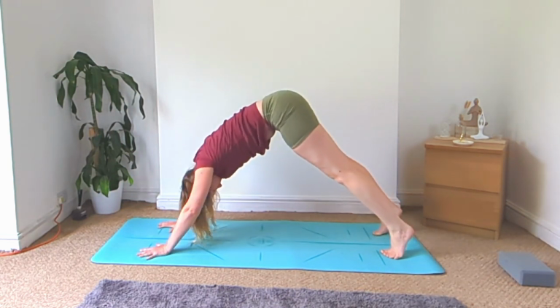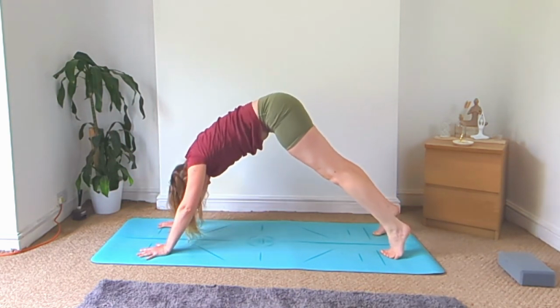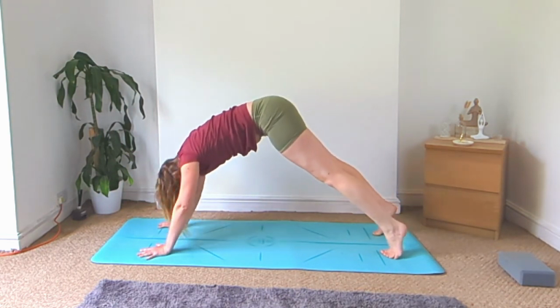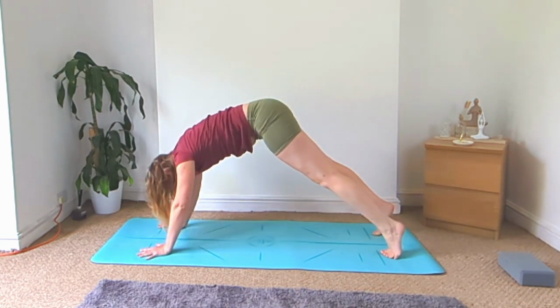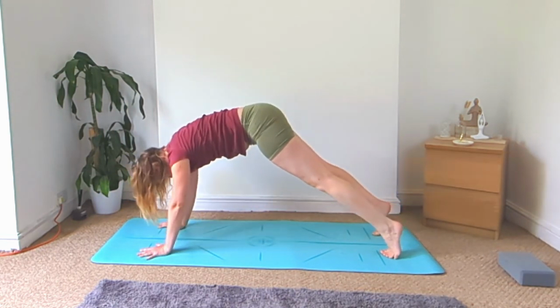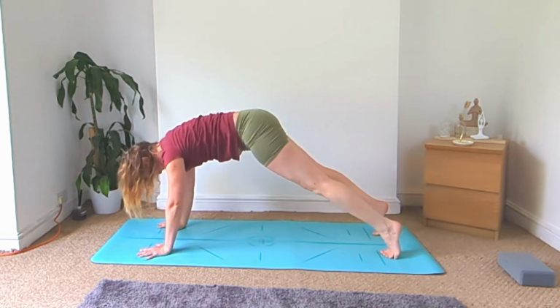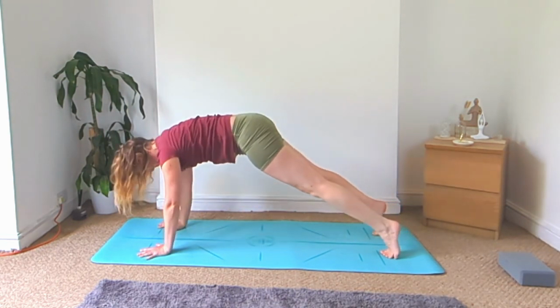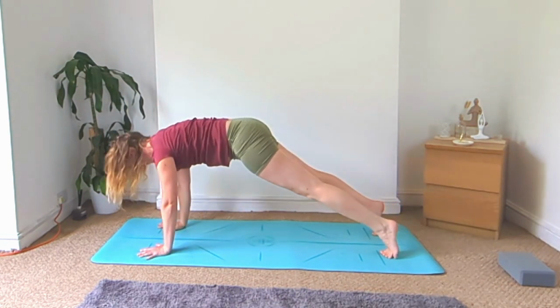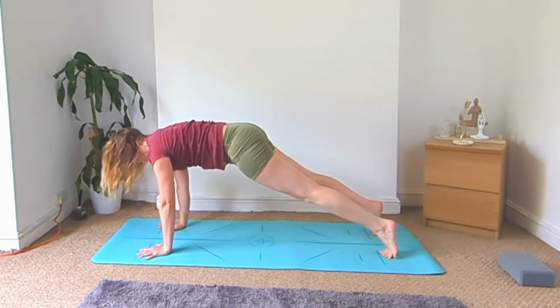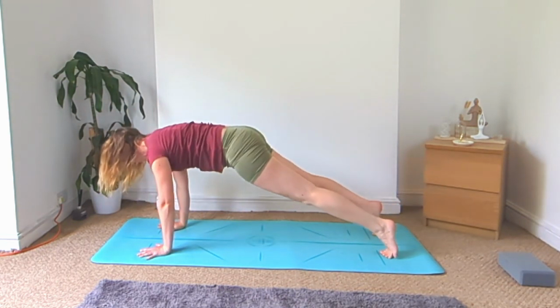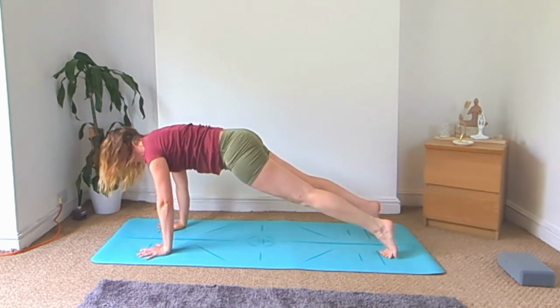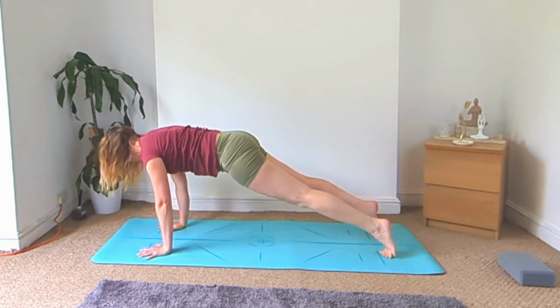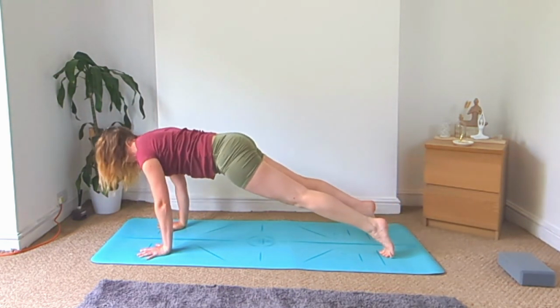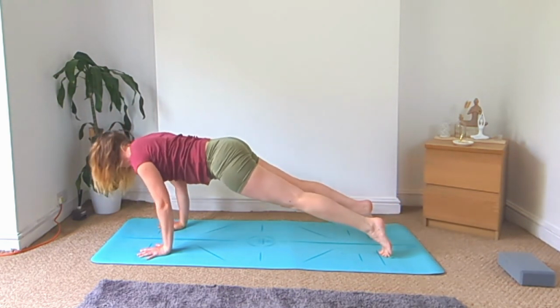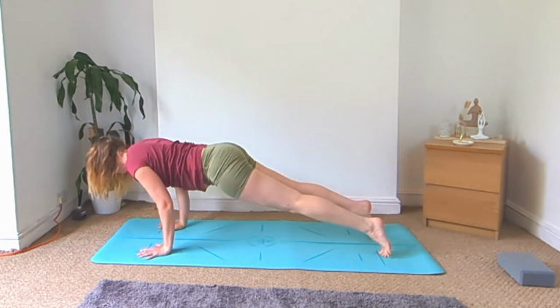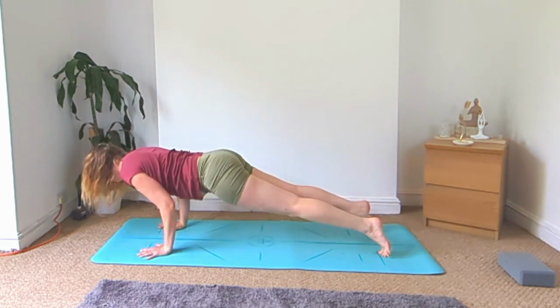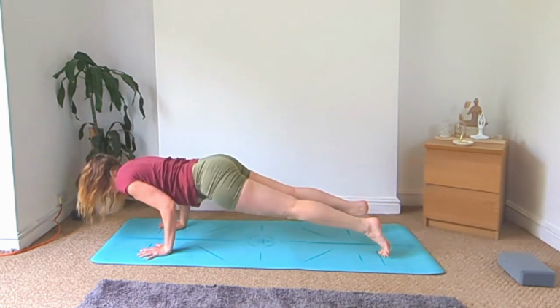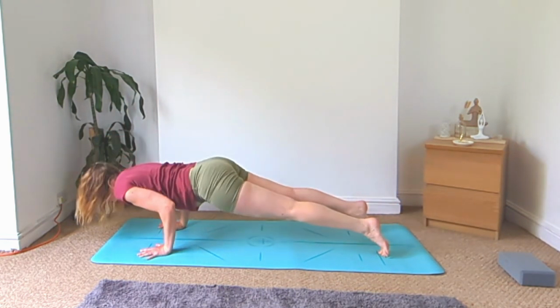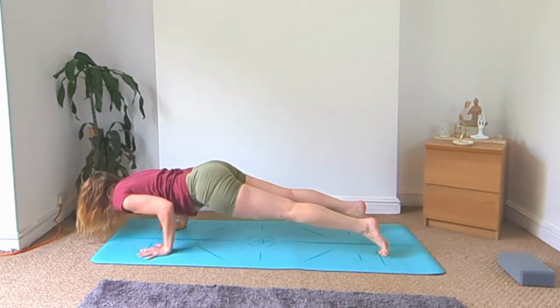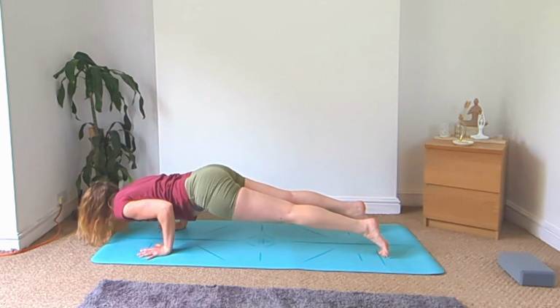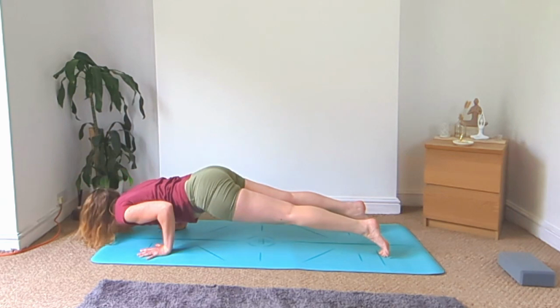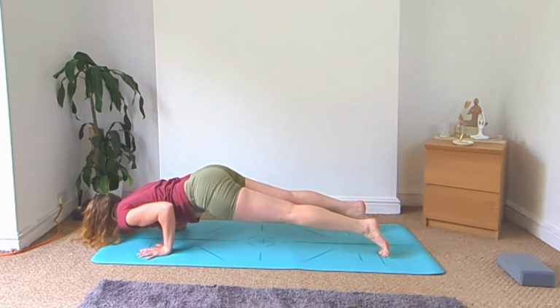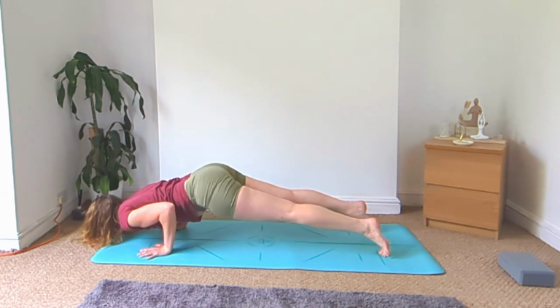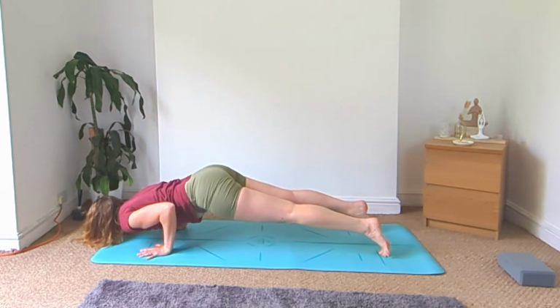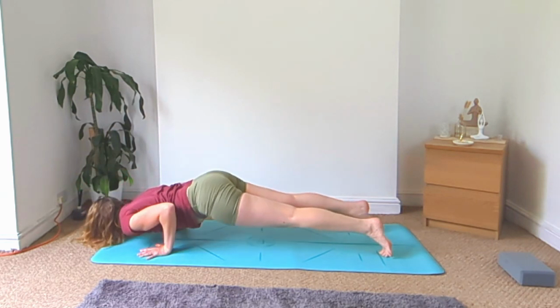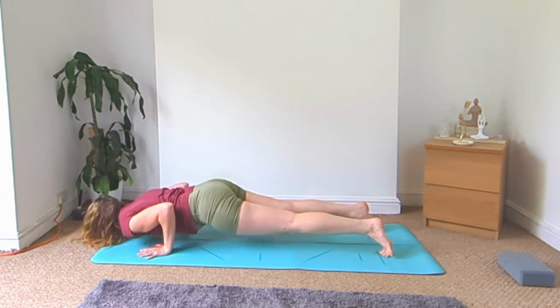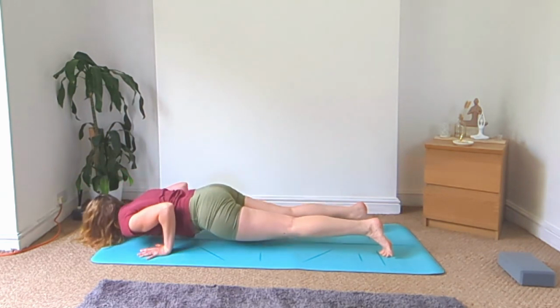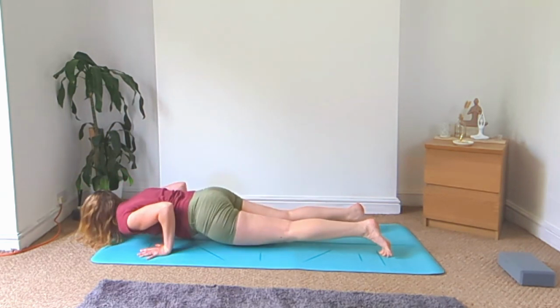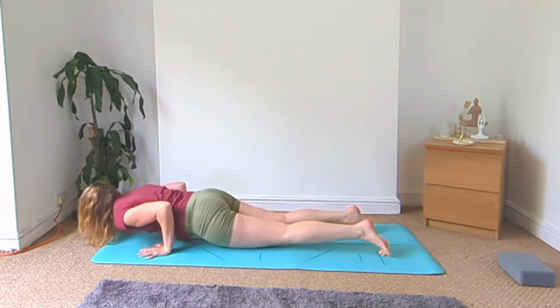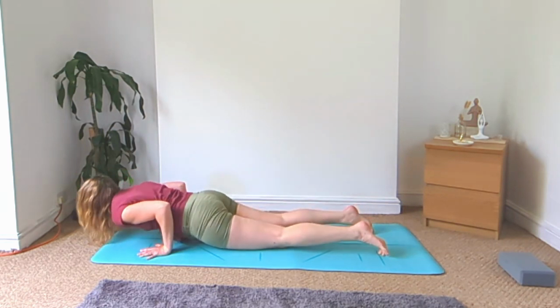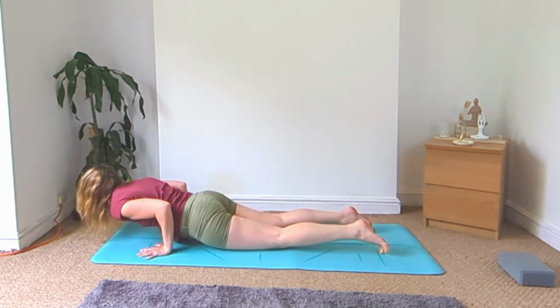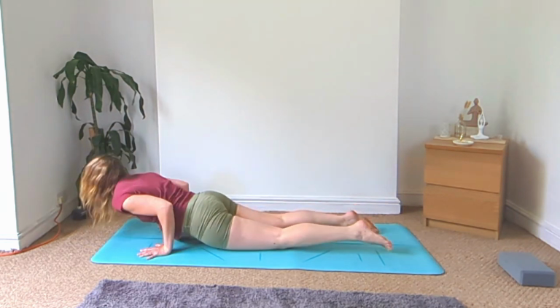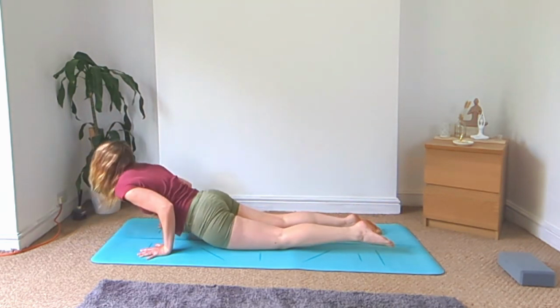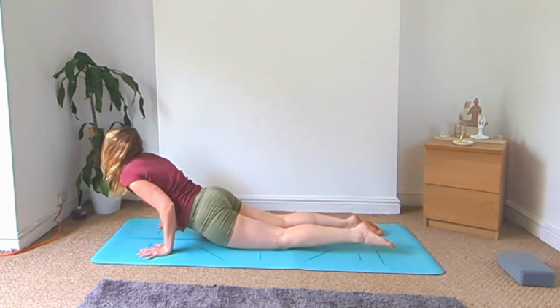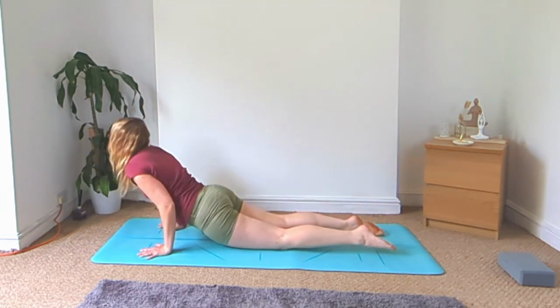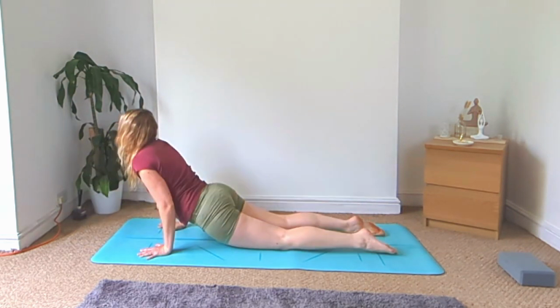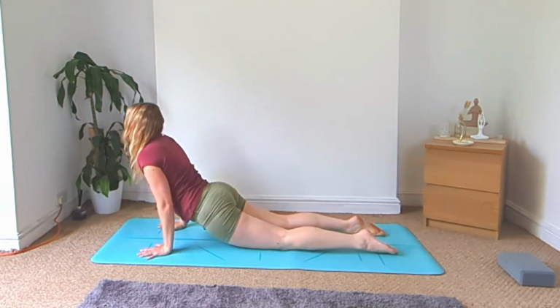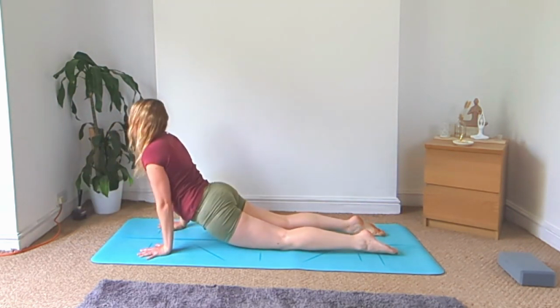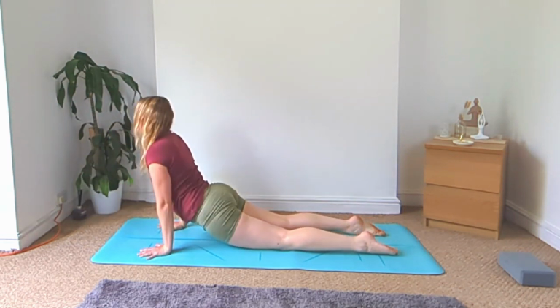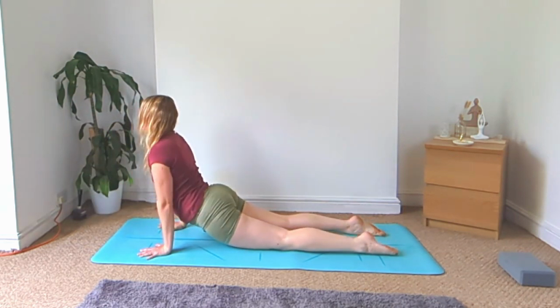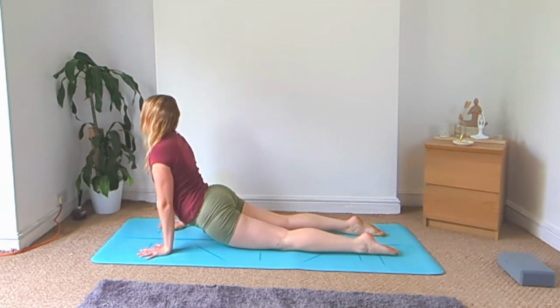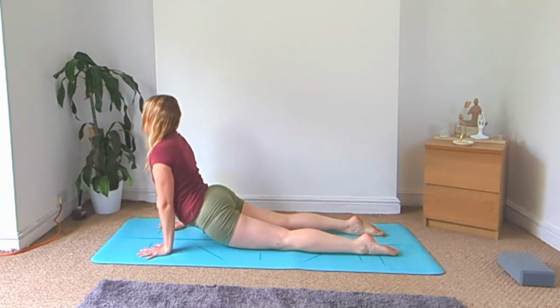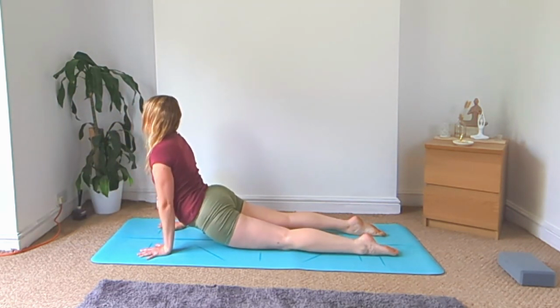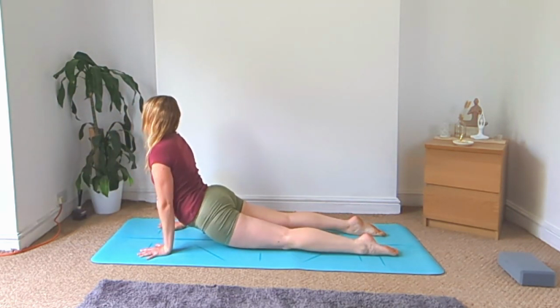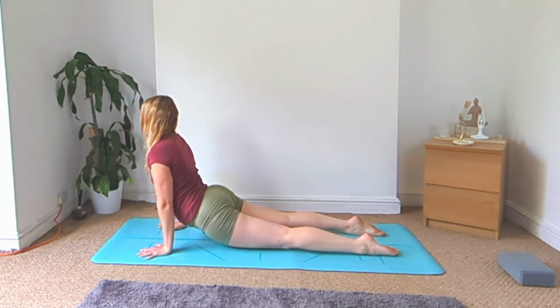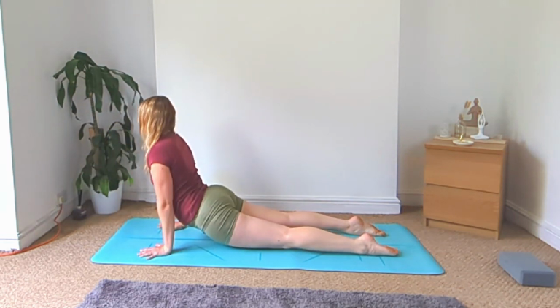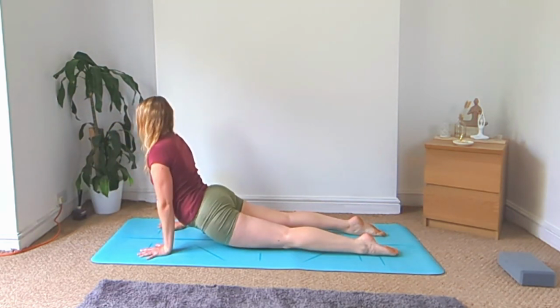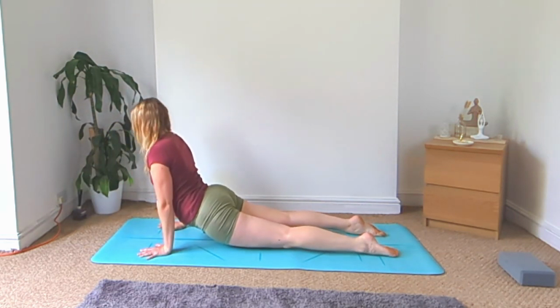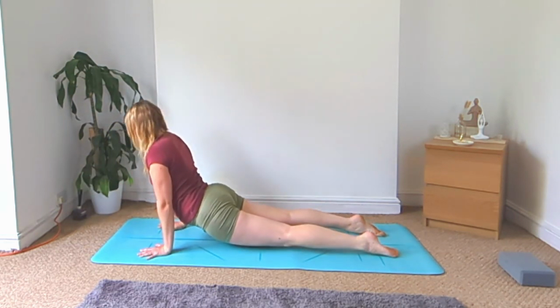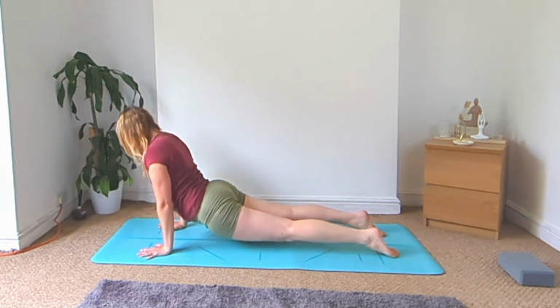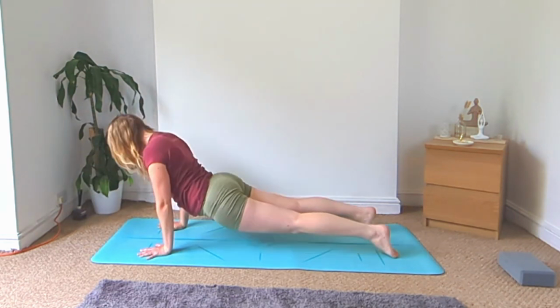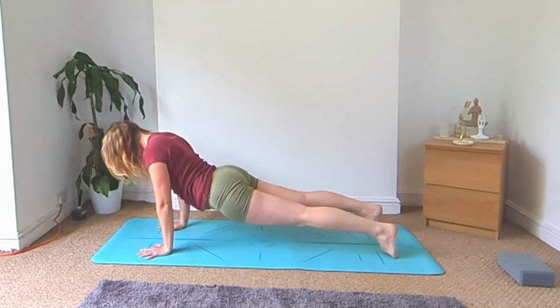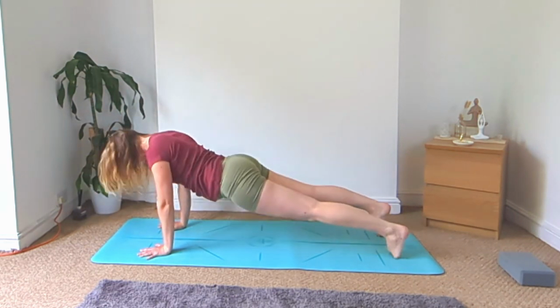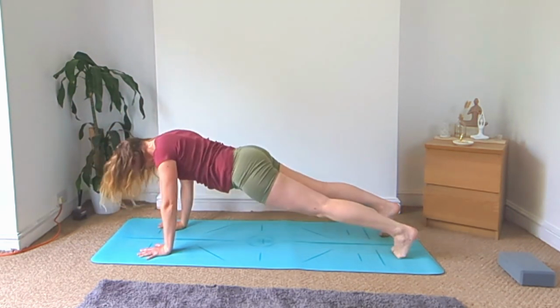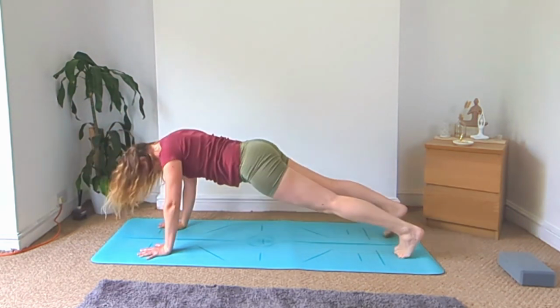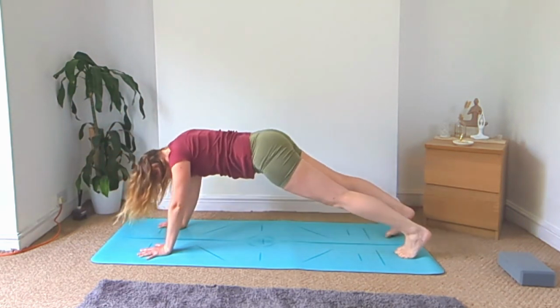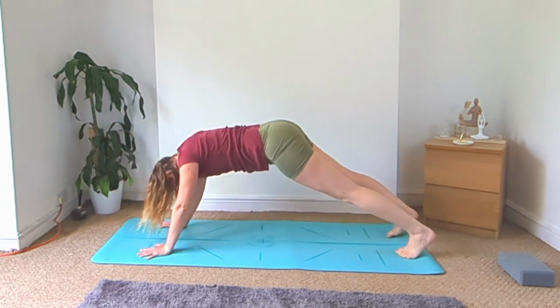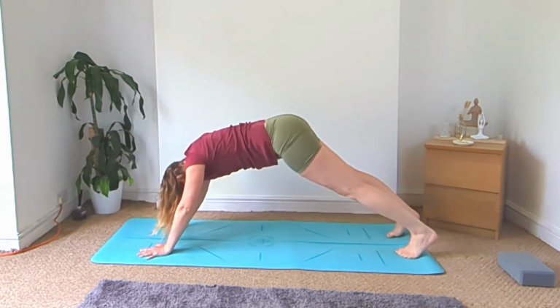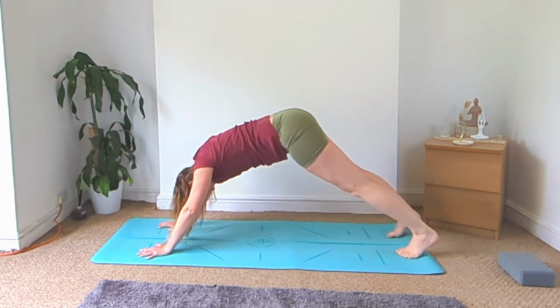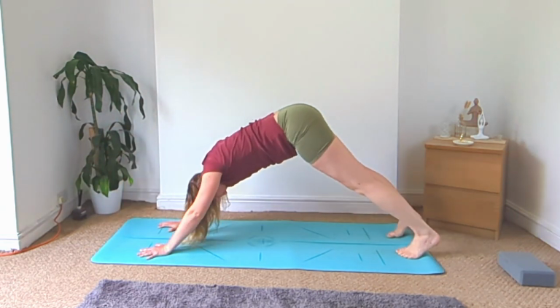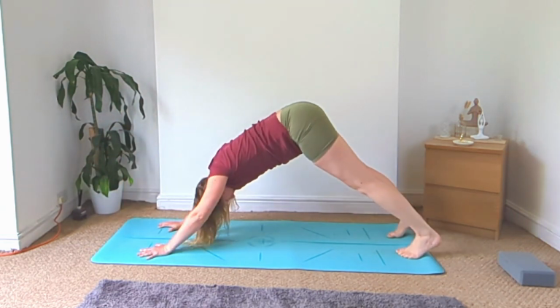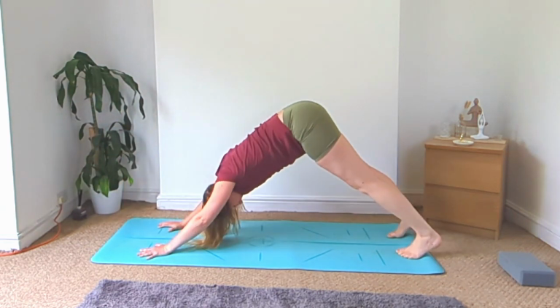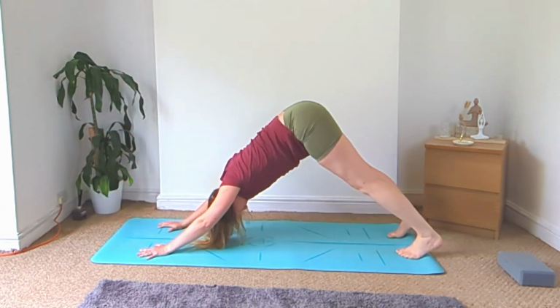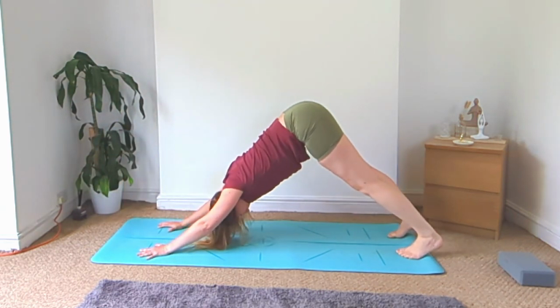Roll forward to plank, vinyasa down — cobra or upward facing dog — and back to downward facing dog.